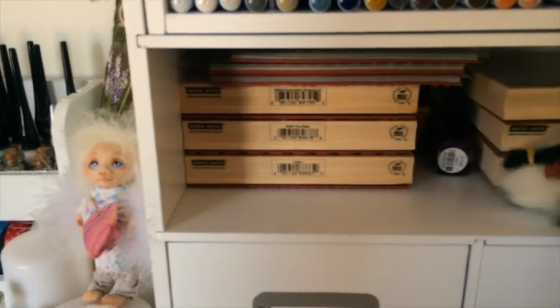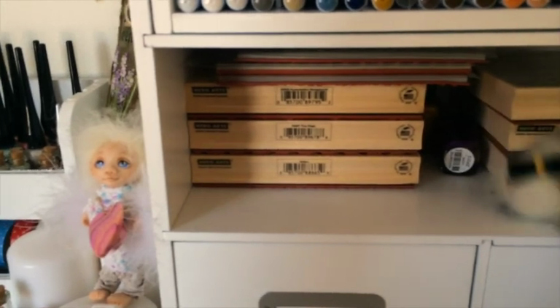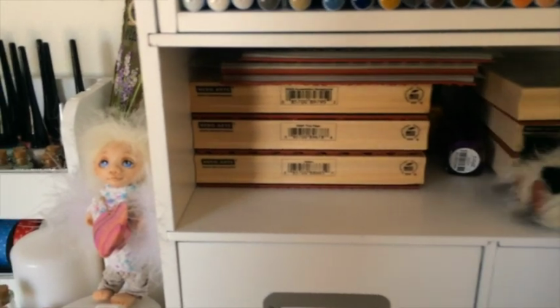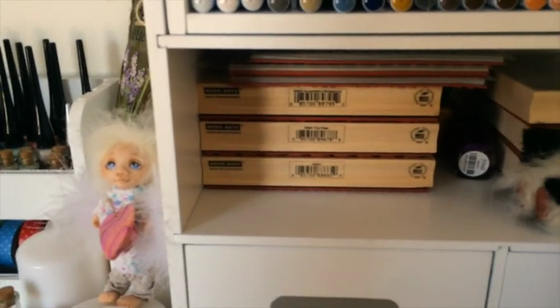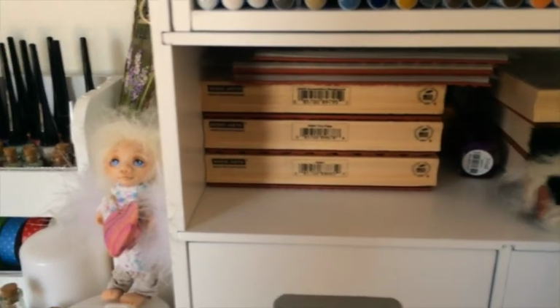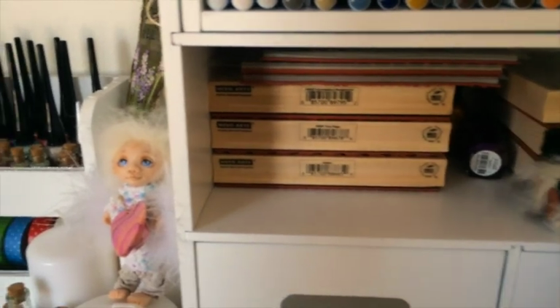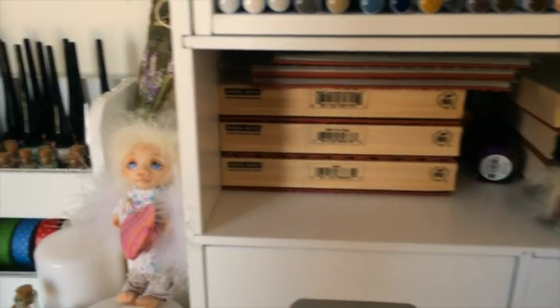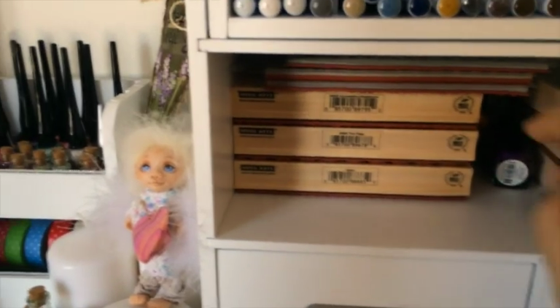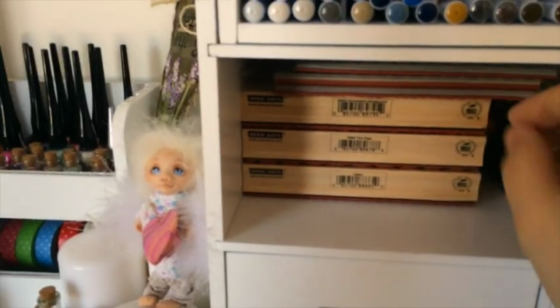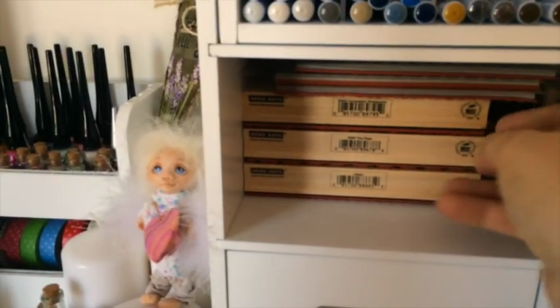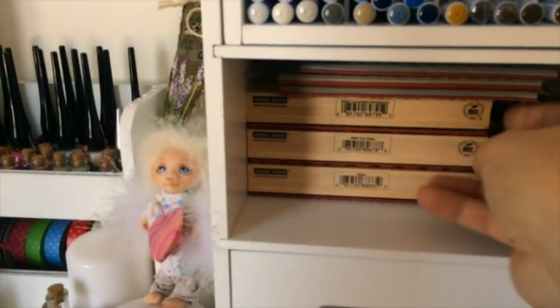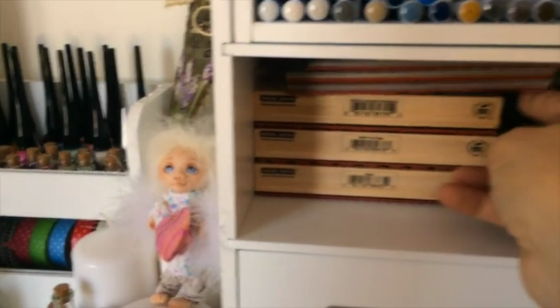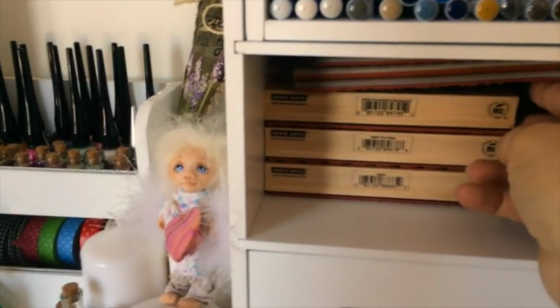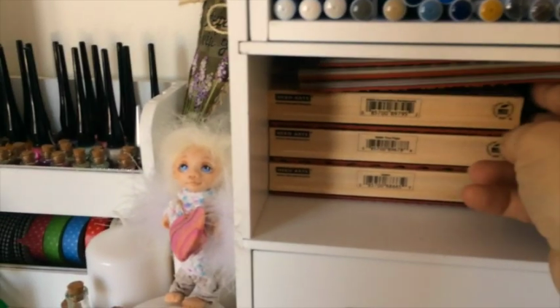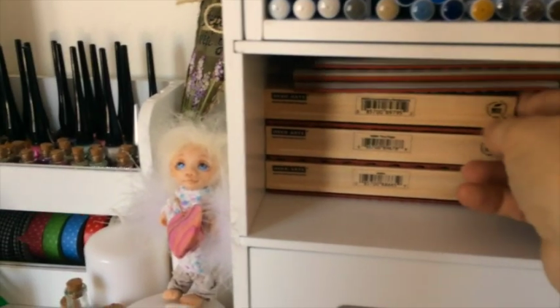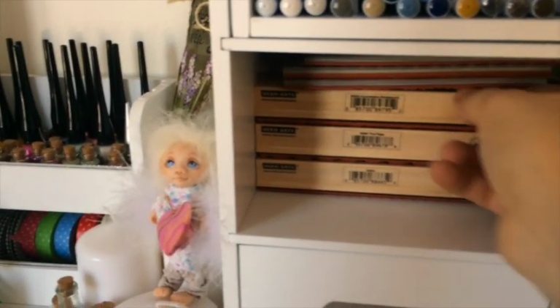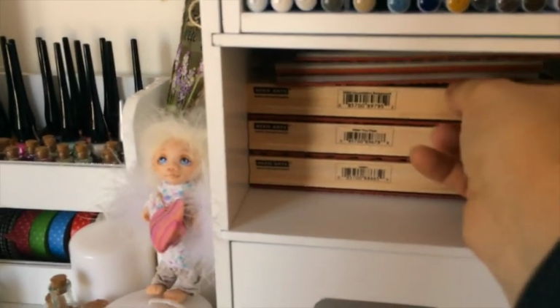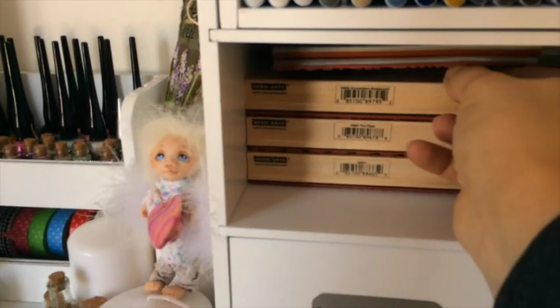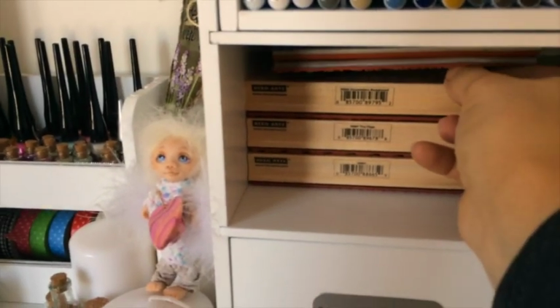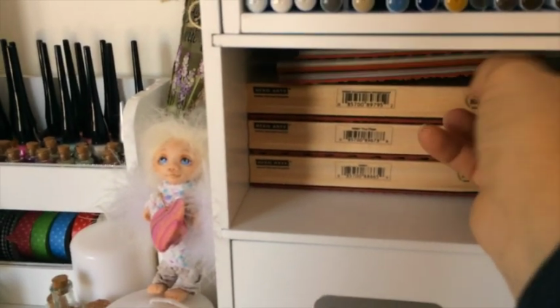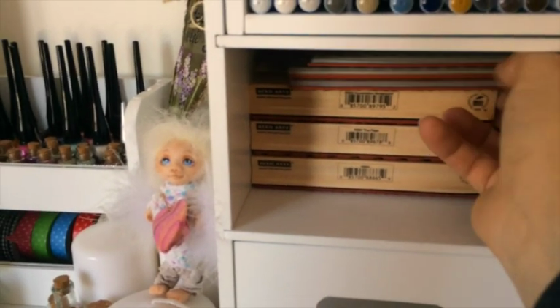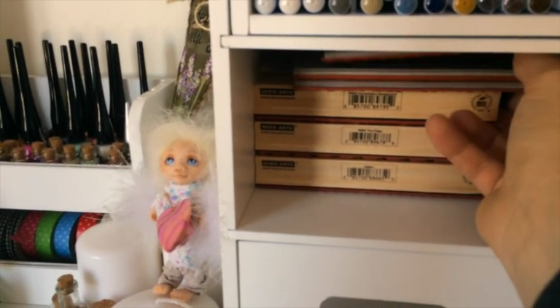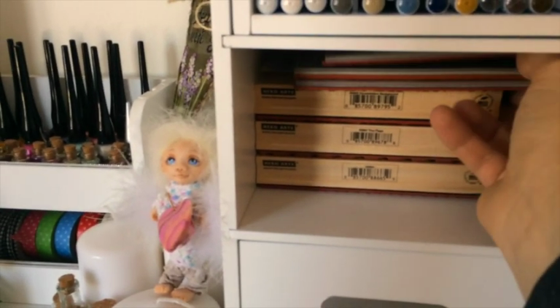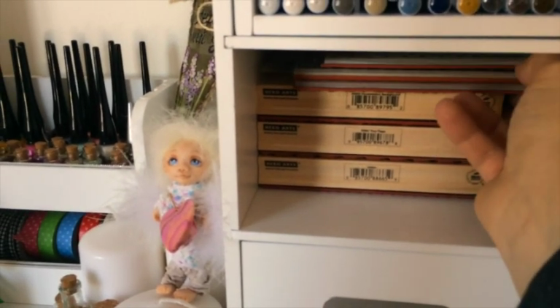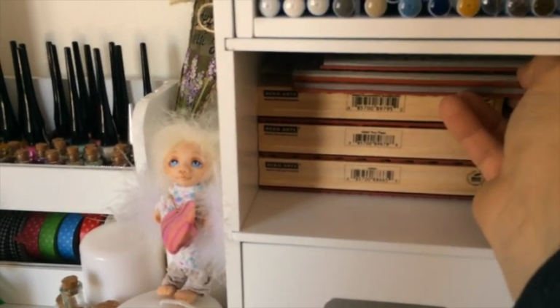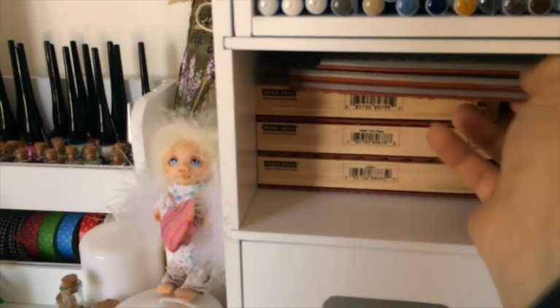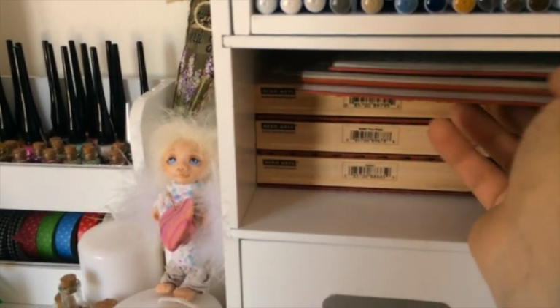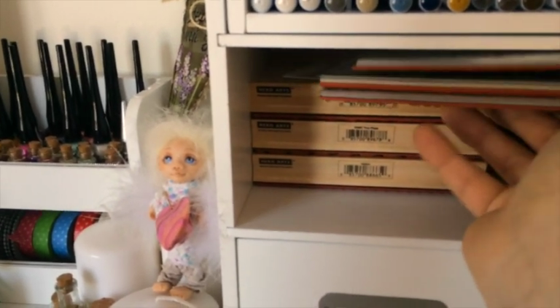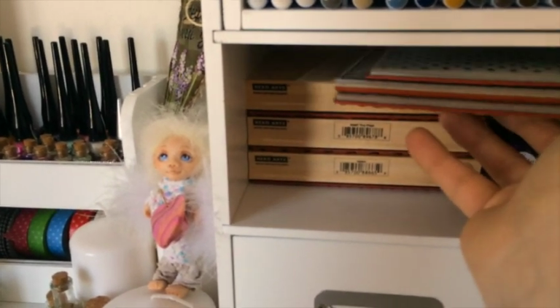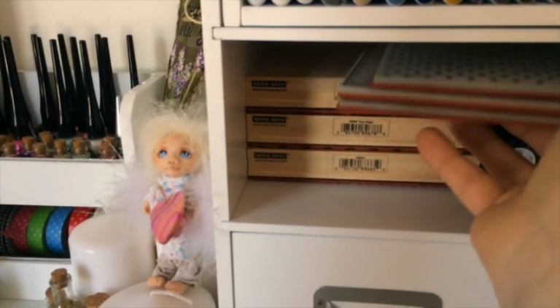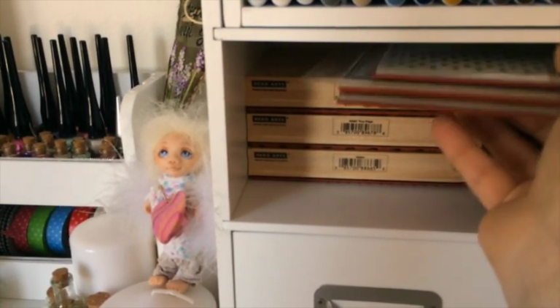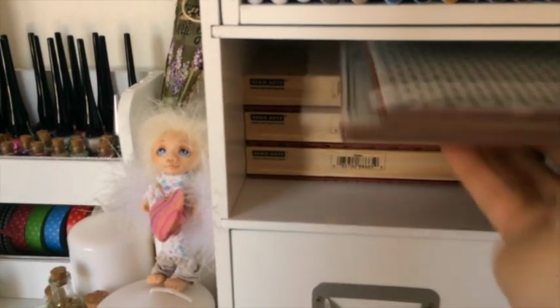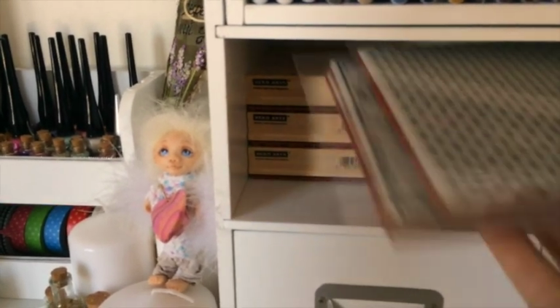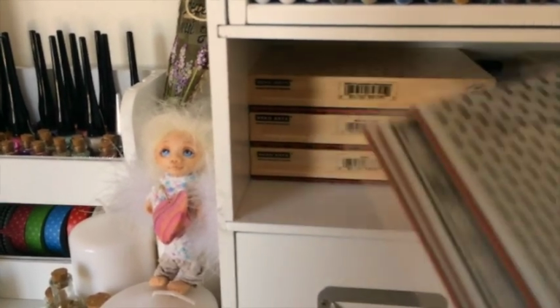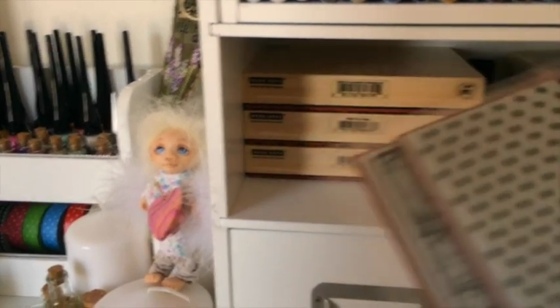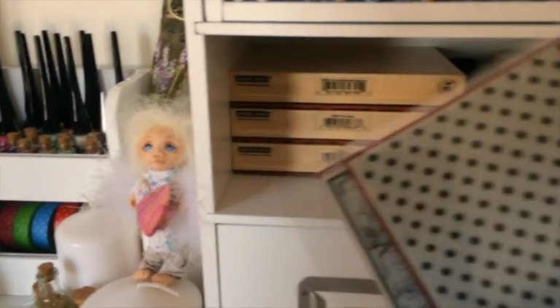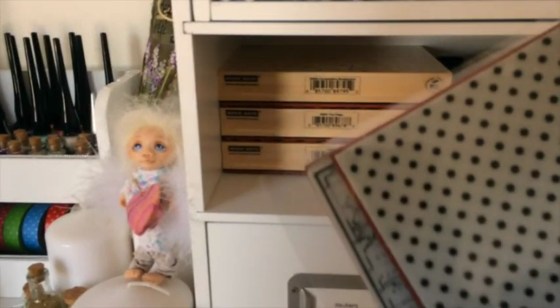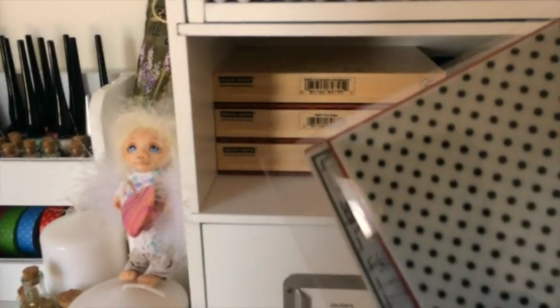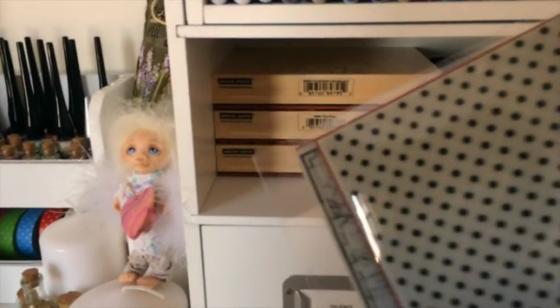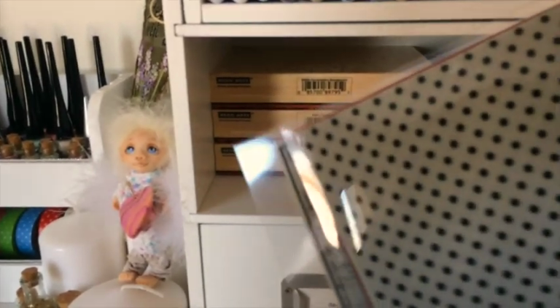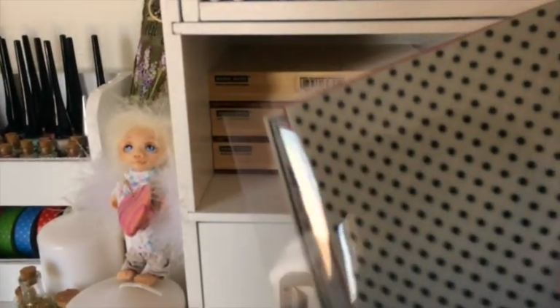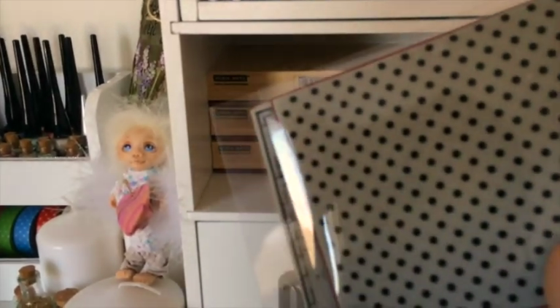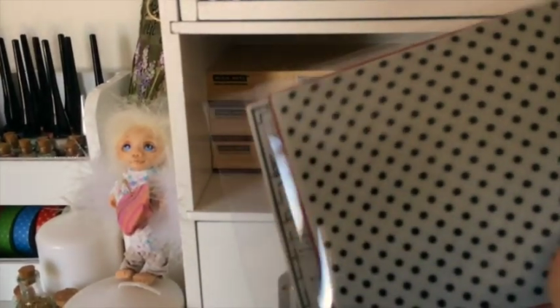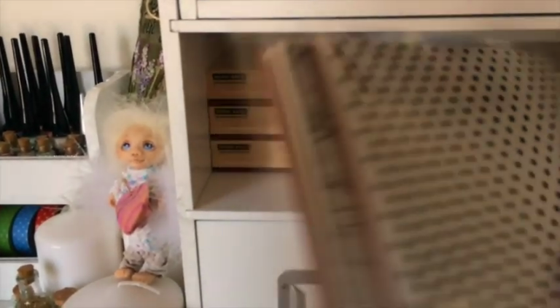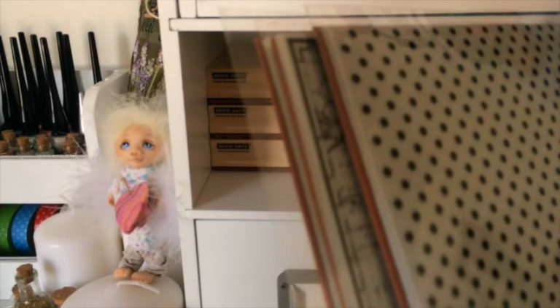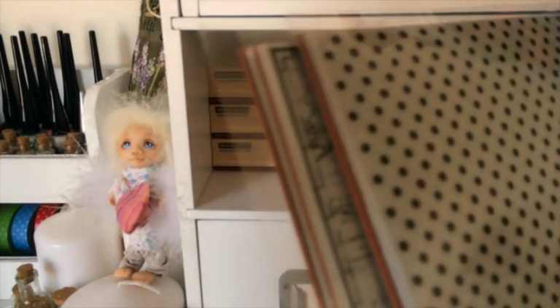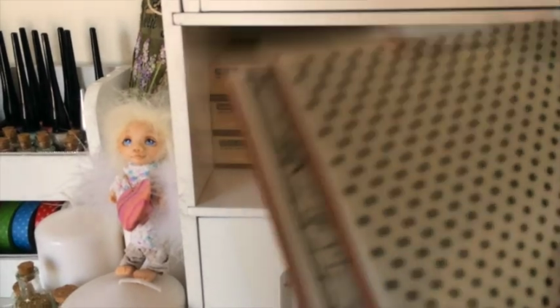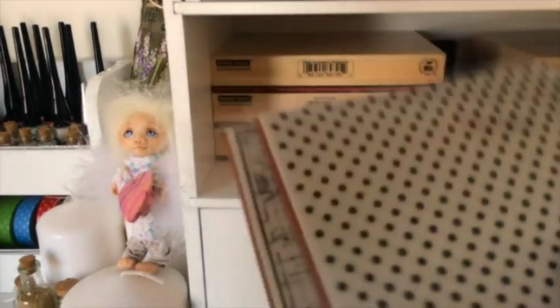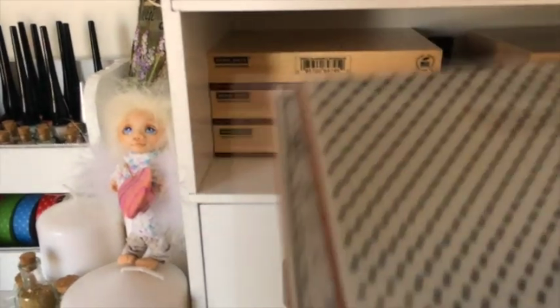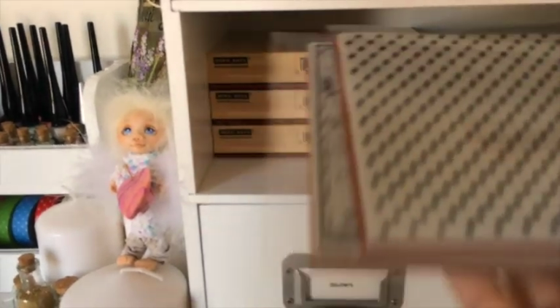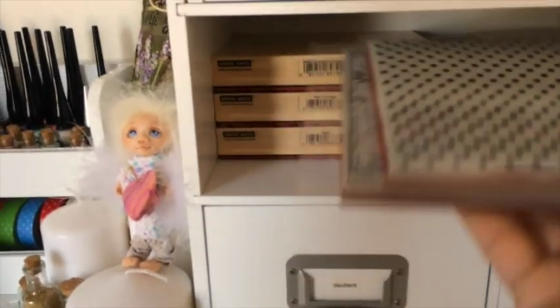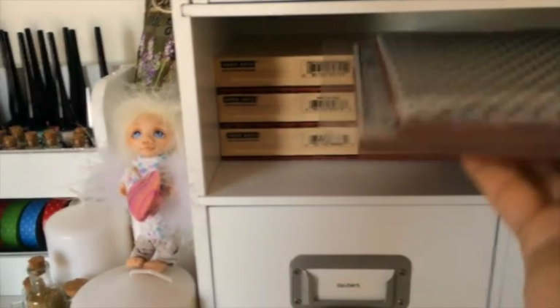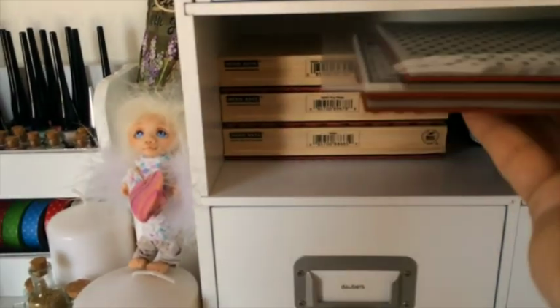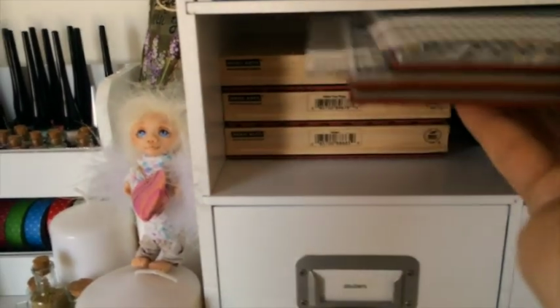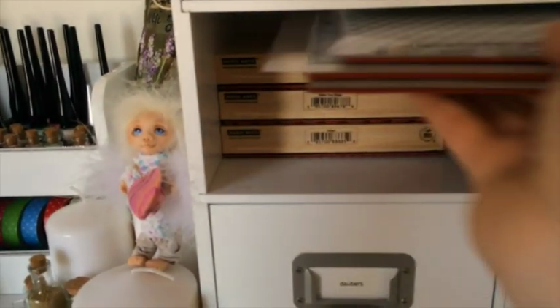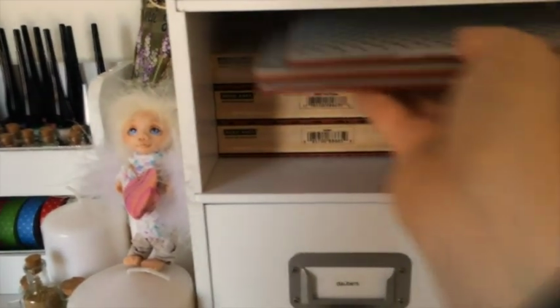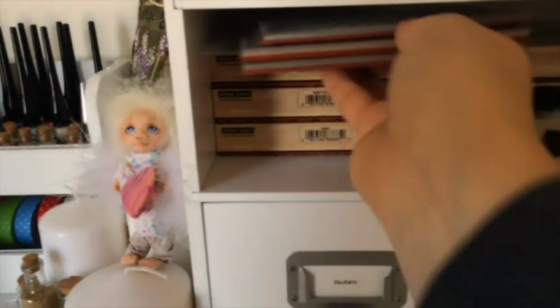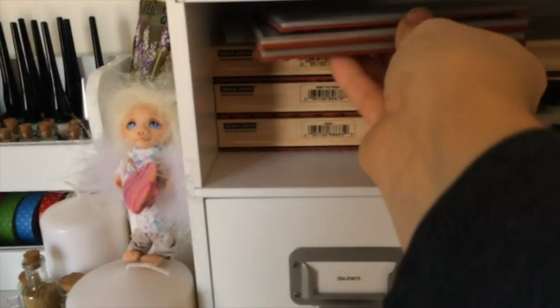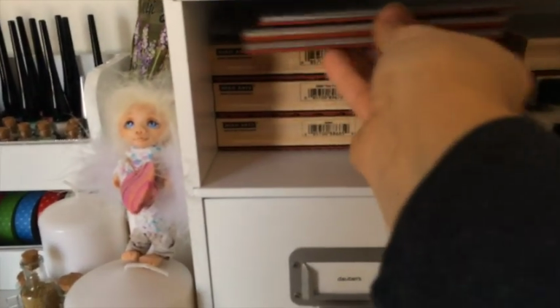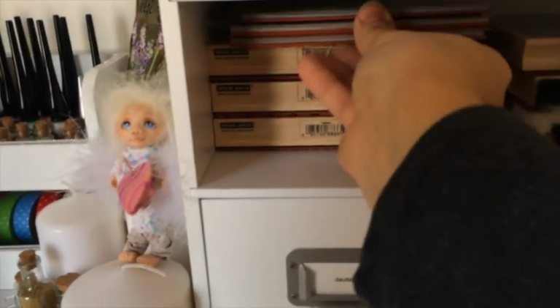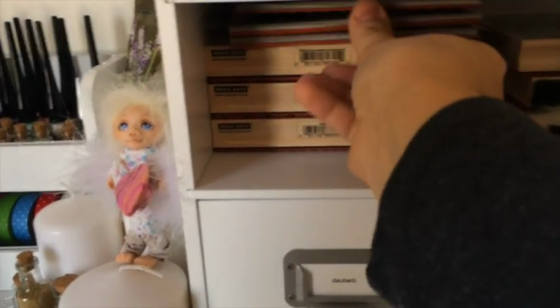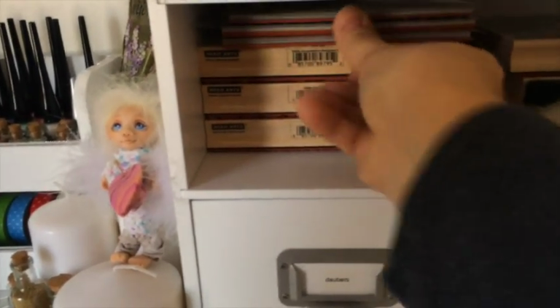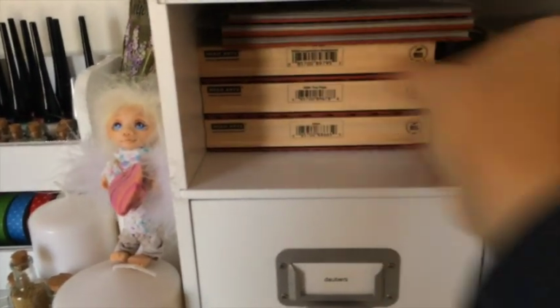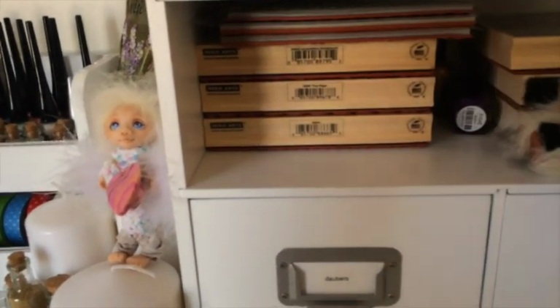These are some Zig watercolor markers and some Copics, and here are my favorite background stamps from Hero Arts. In the drawers below I'll show you a couple more.